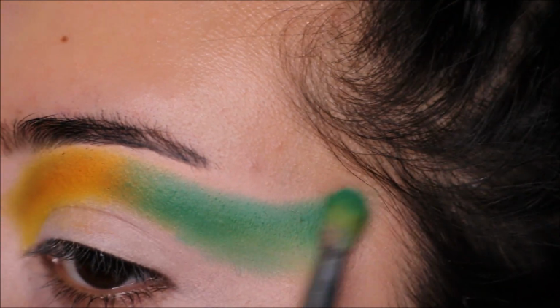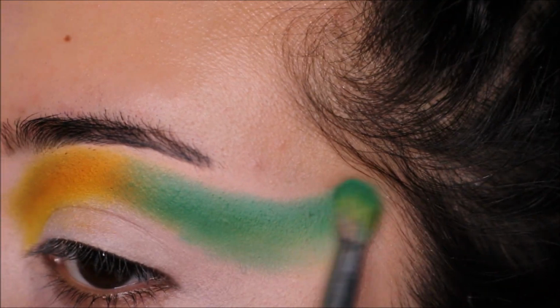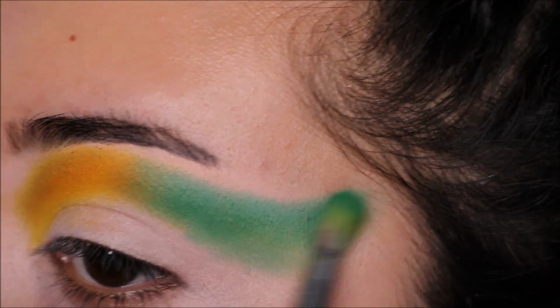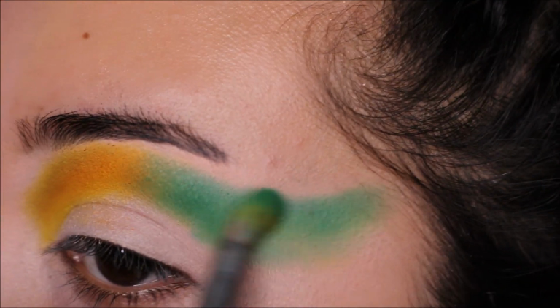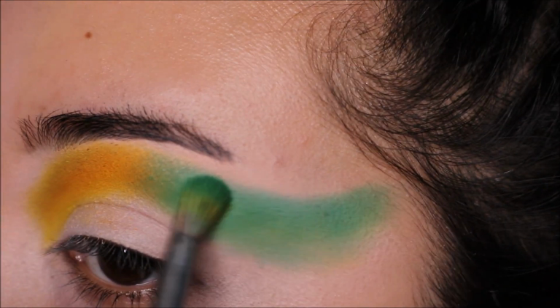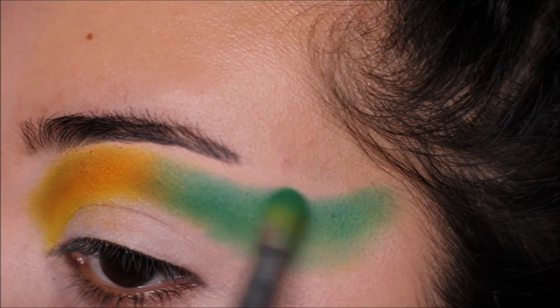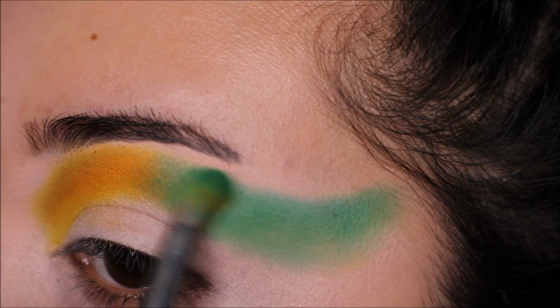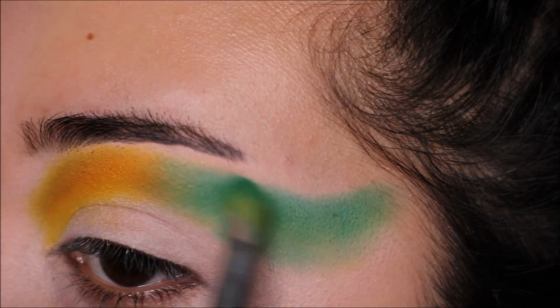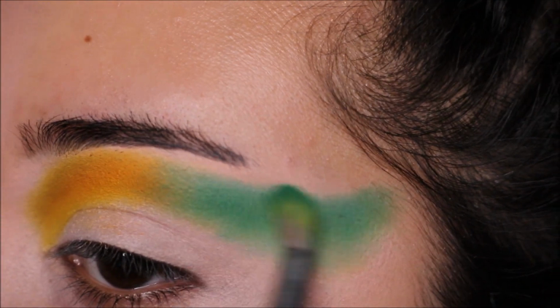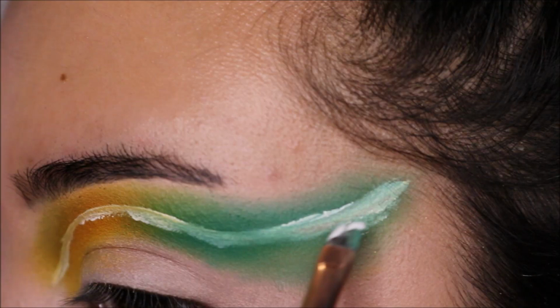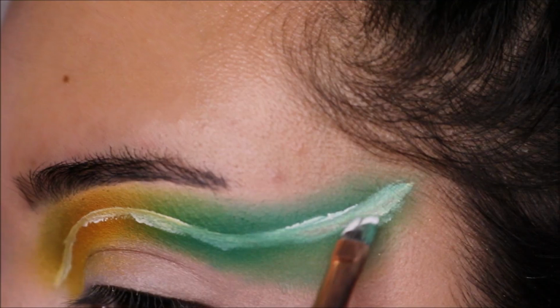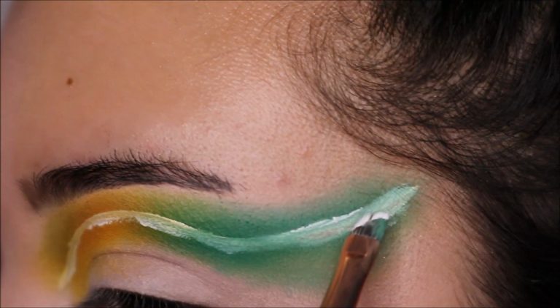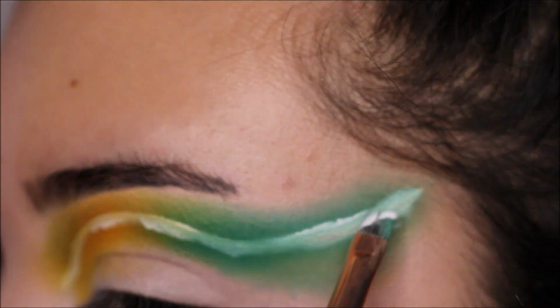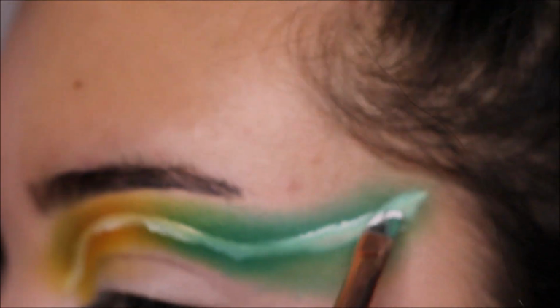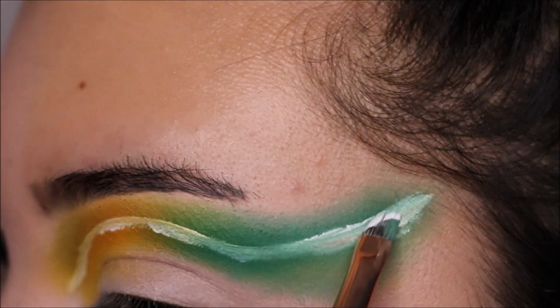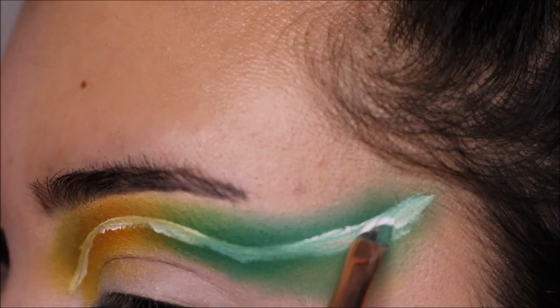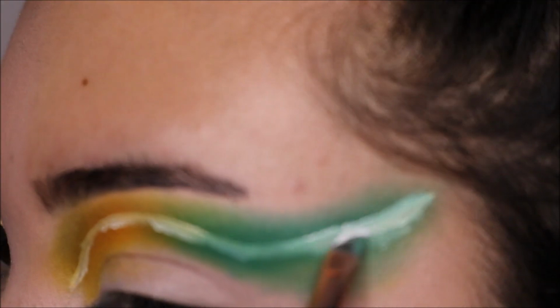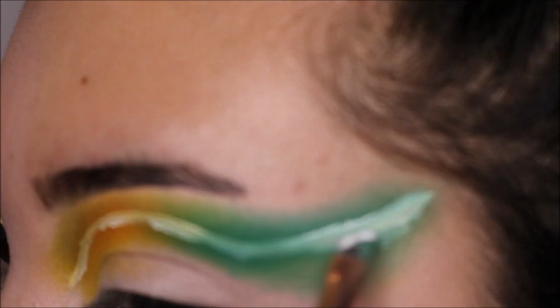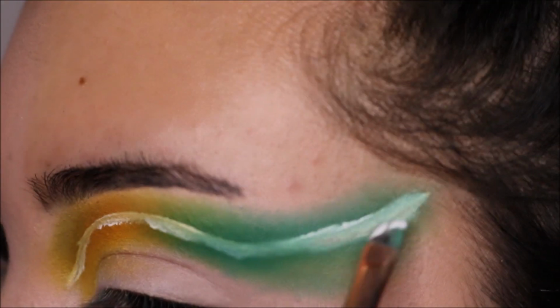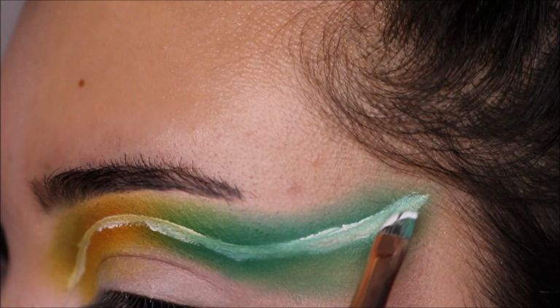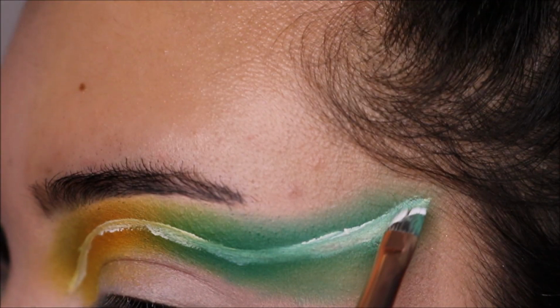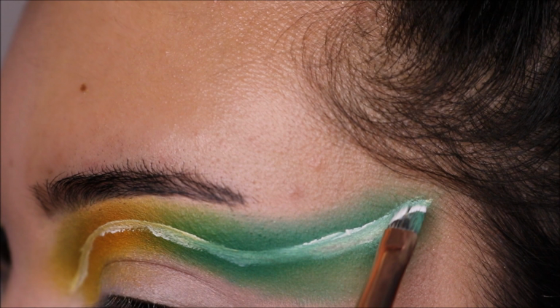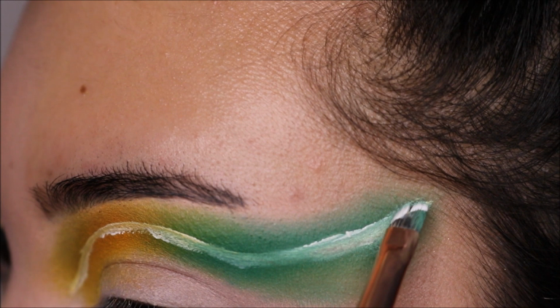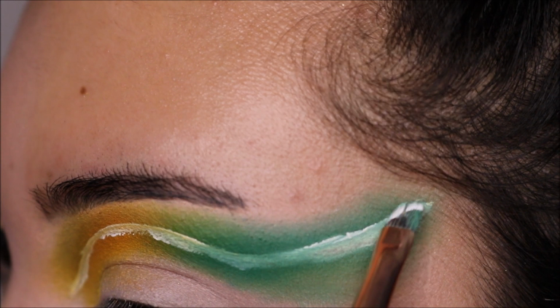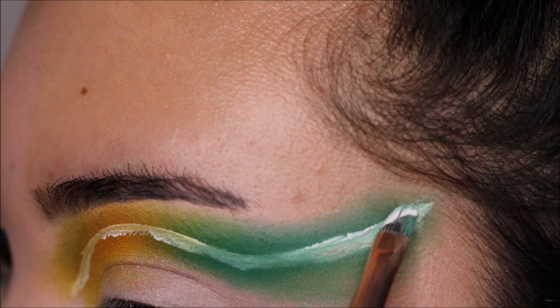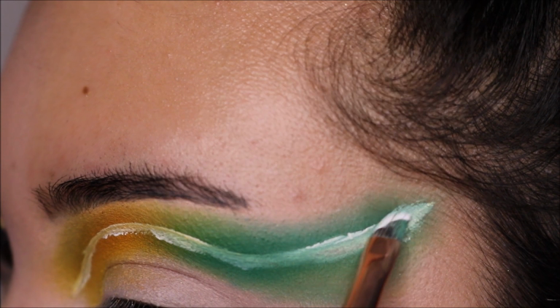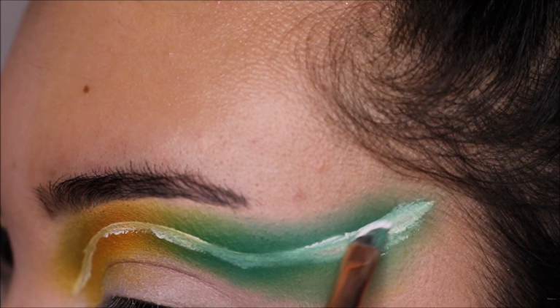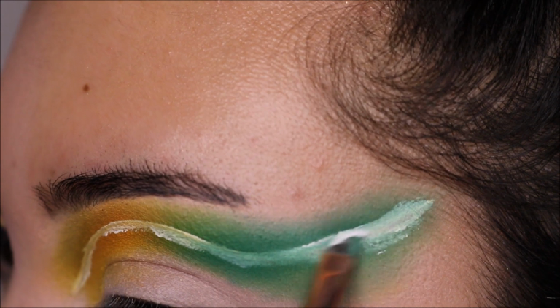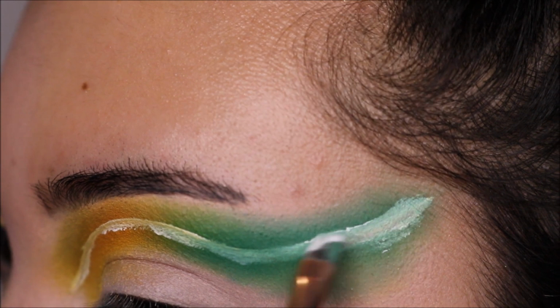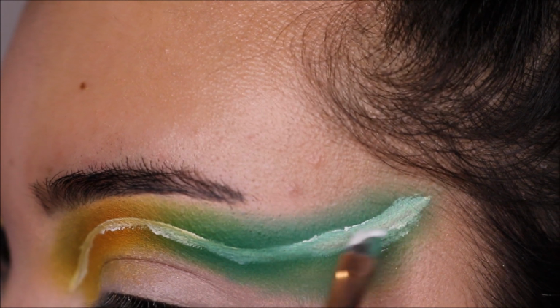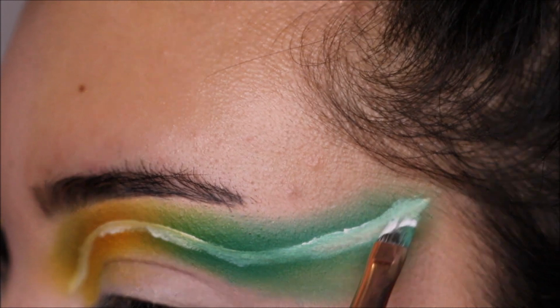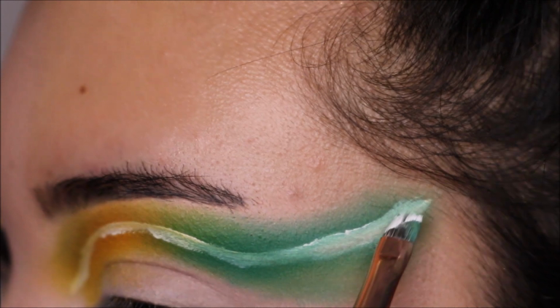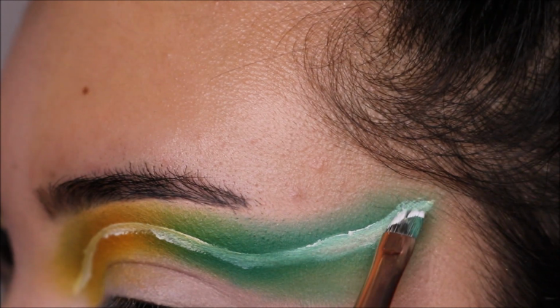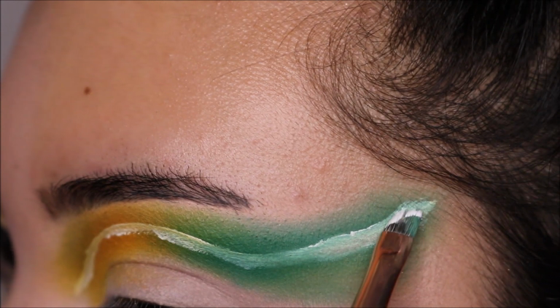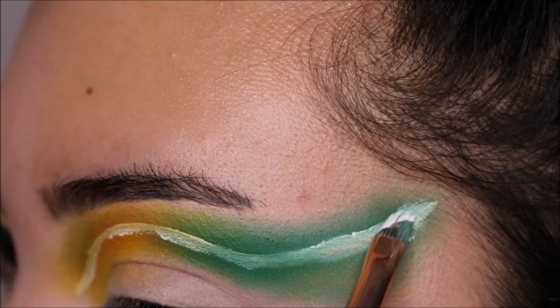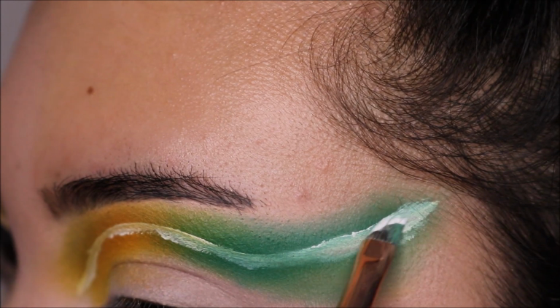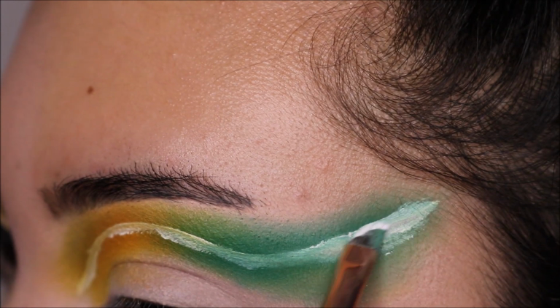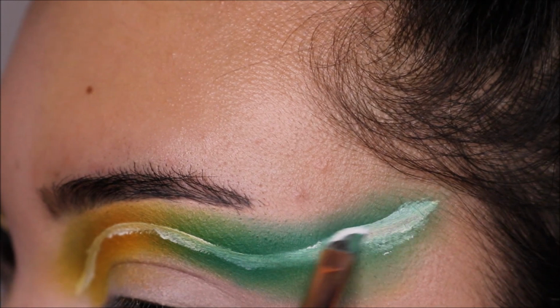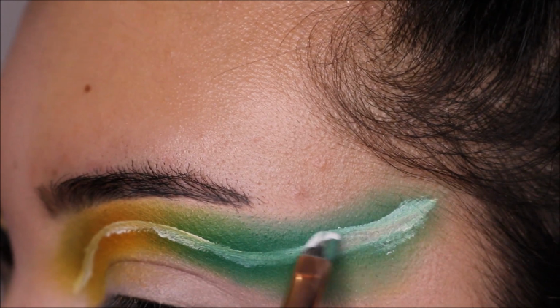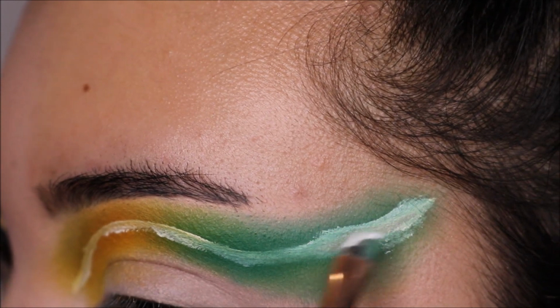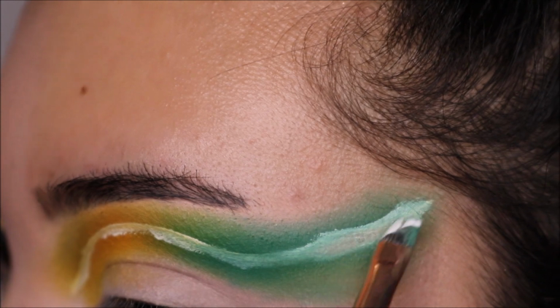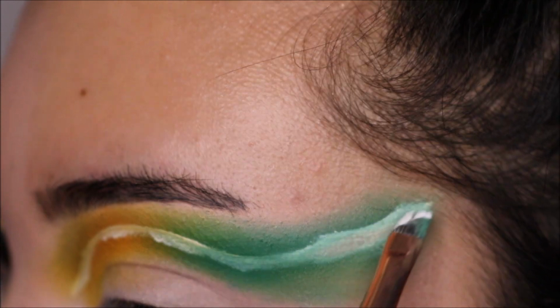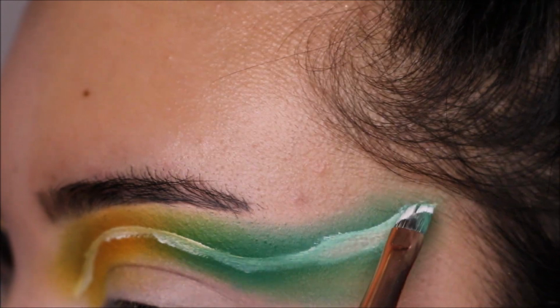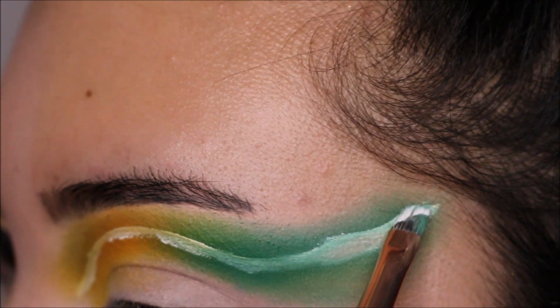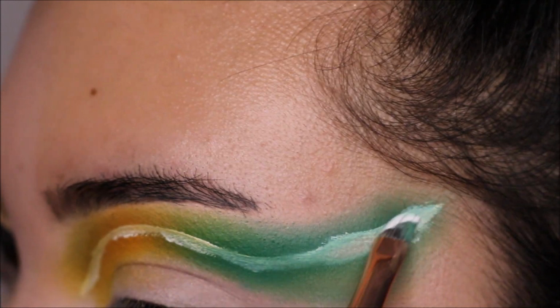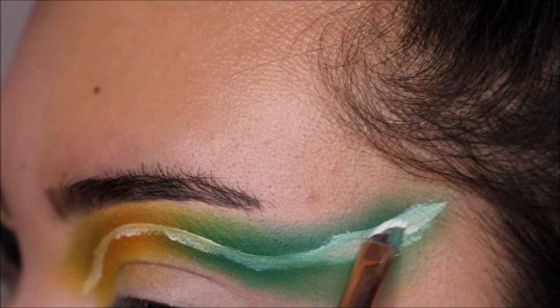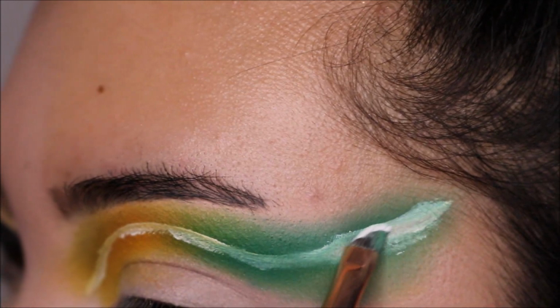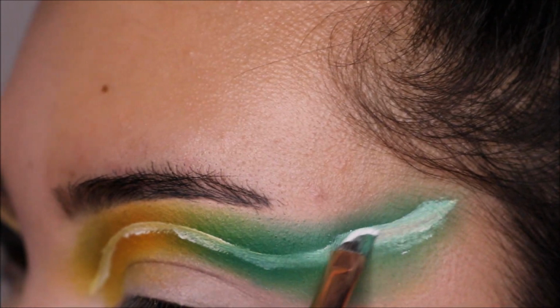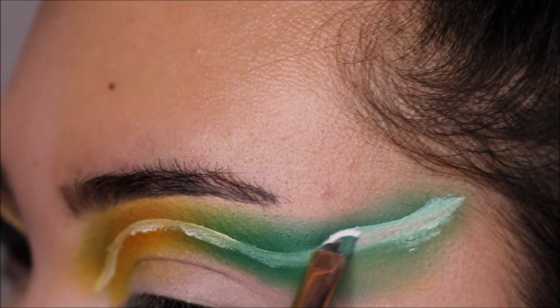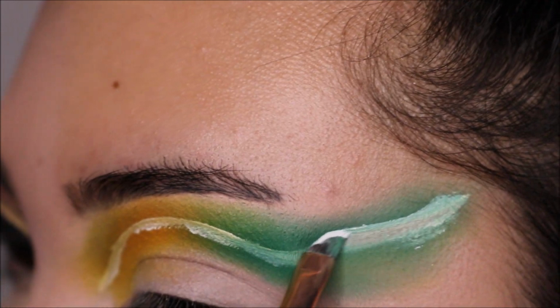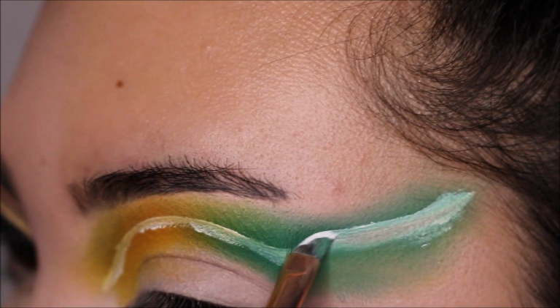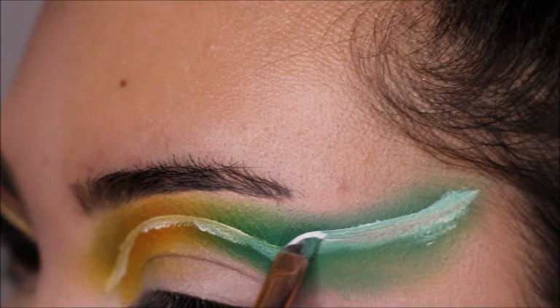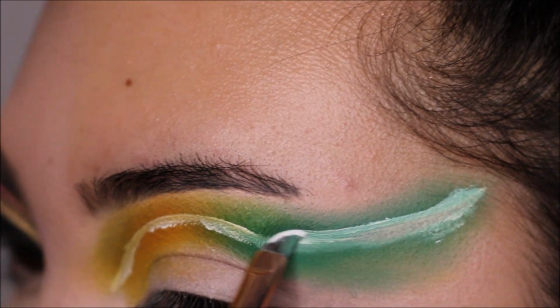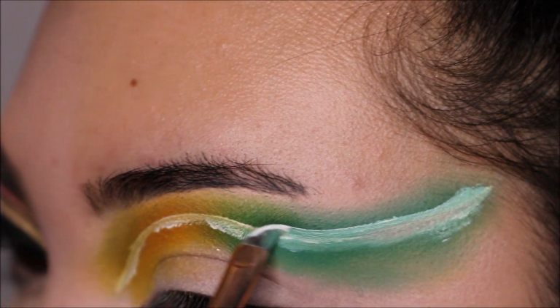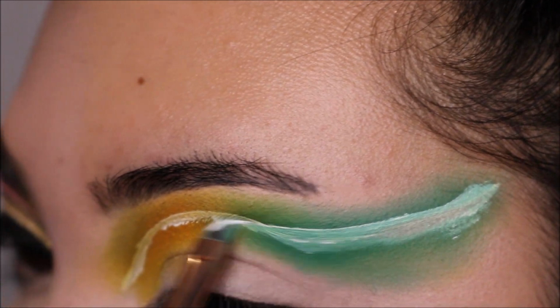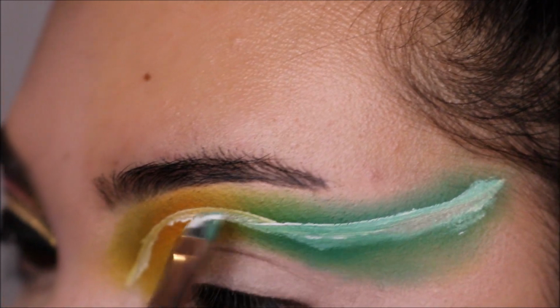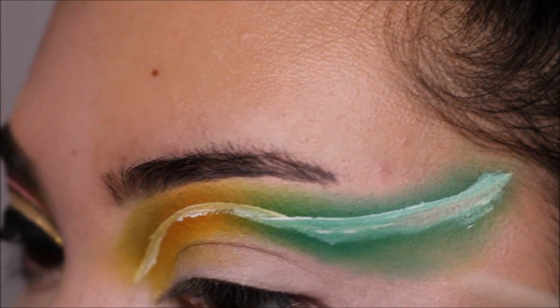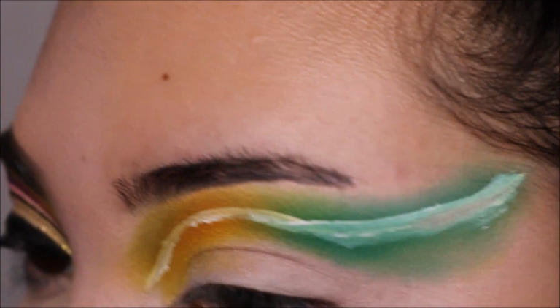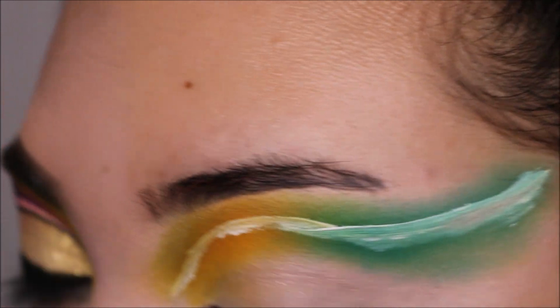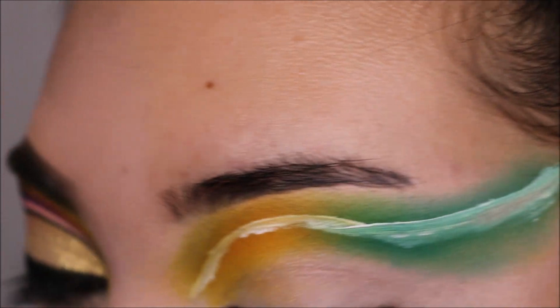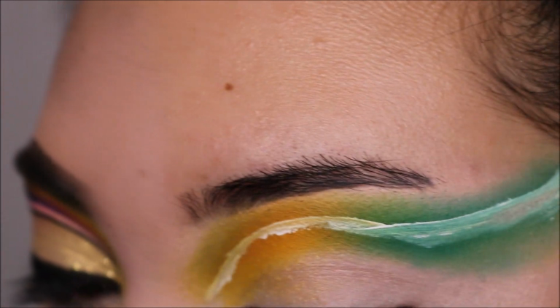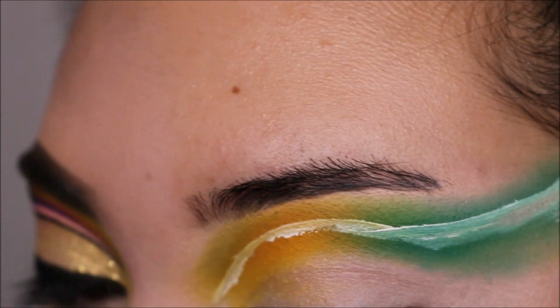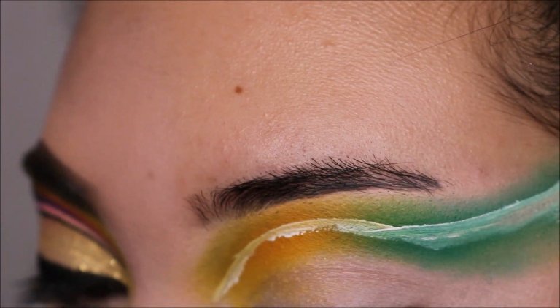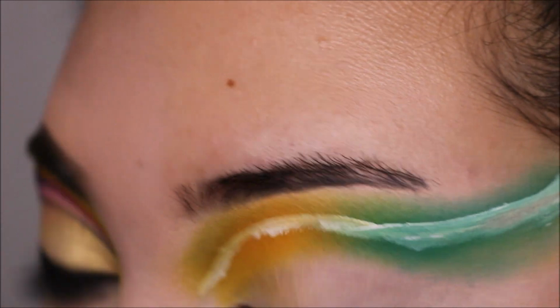And then I just cut my crease like normal. I did use the P. Louise base — it's basically a white, very, very light shade.